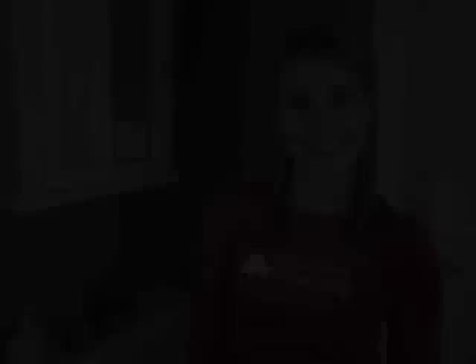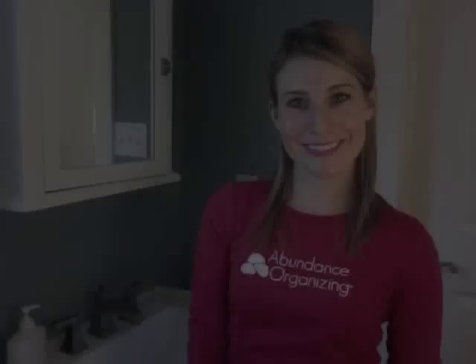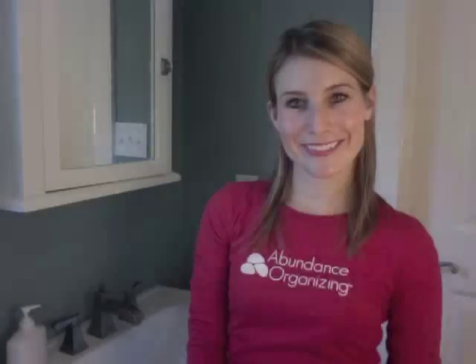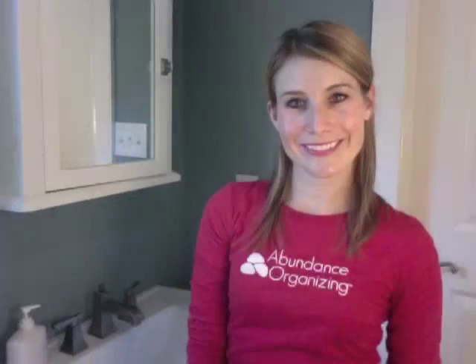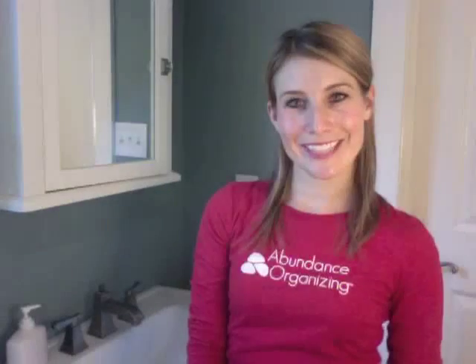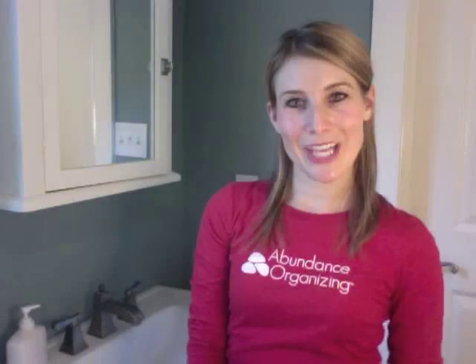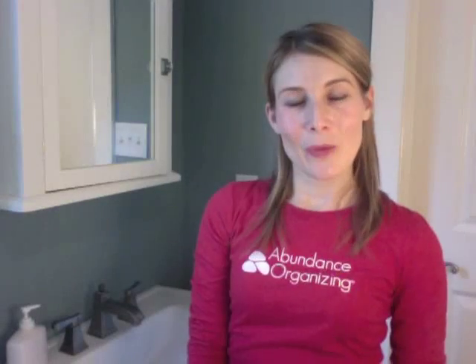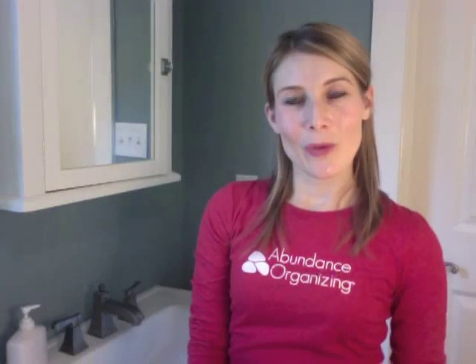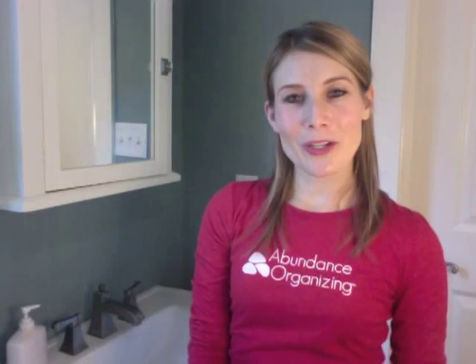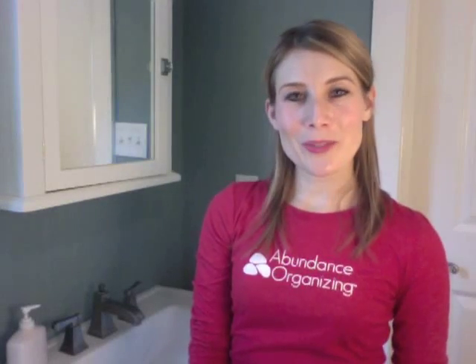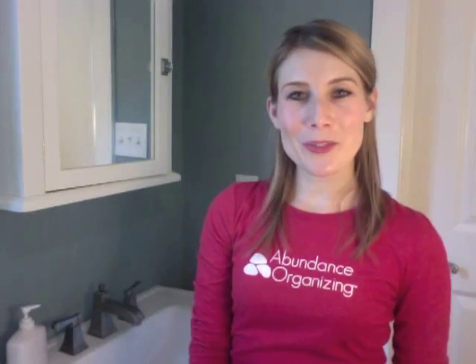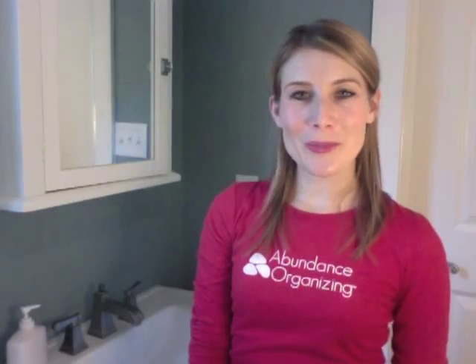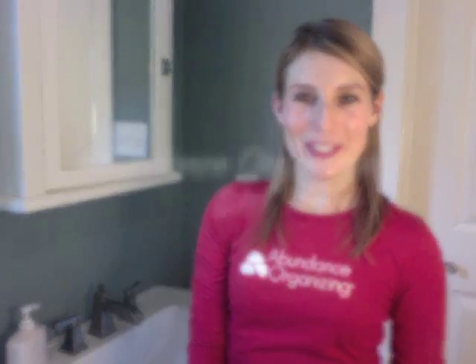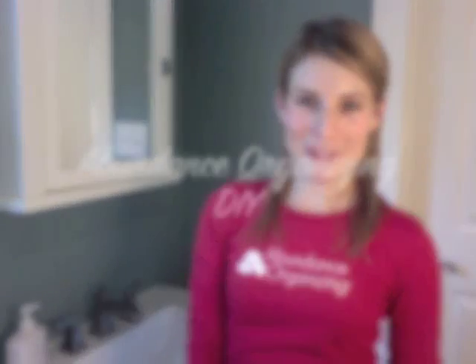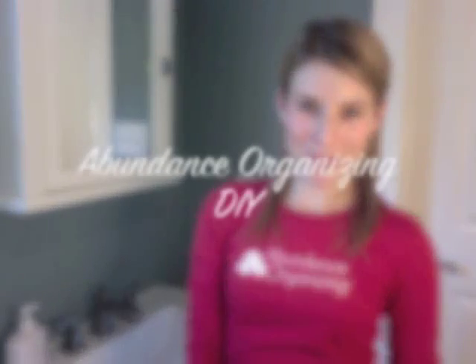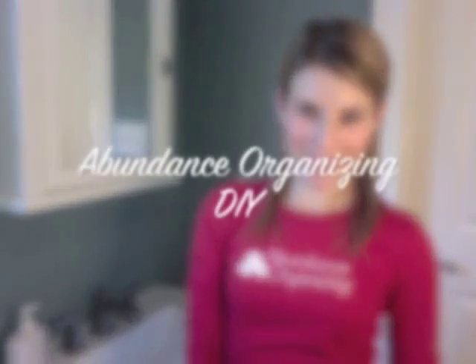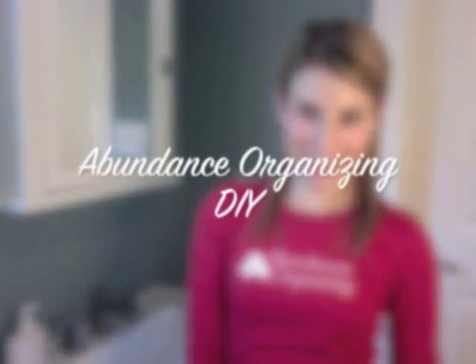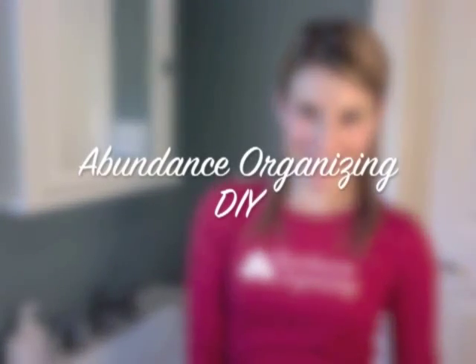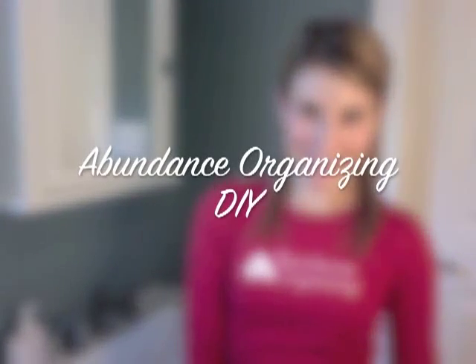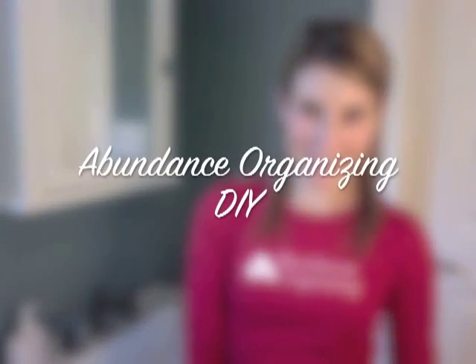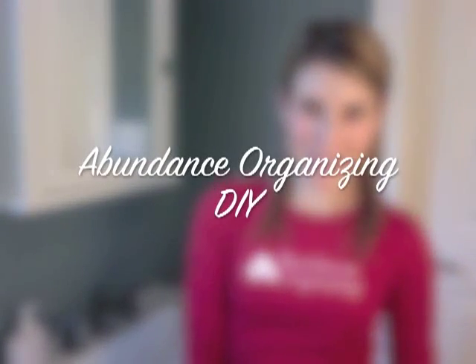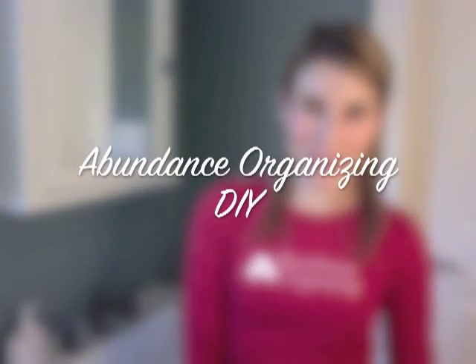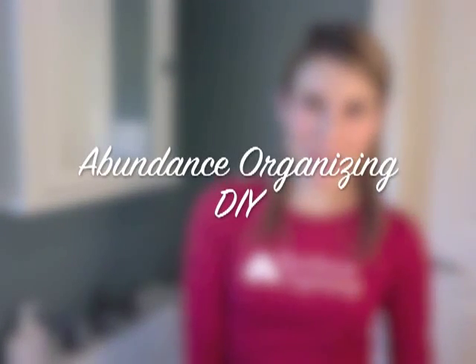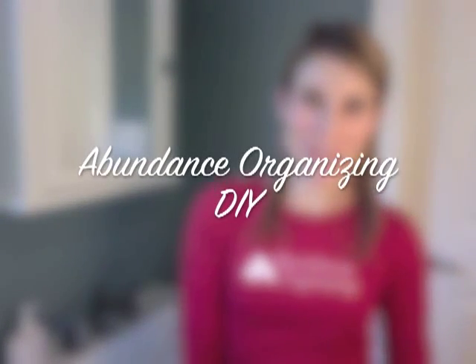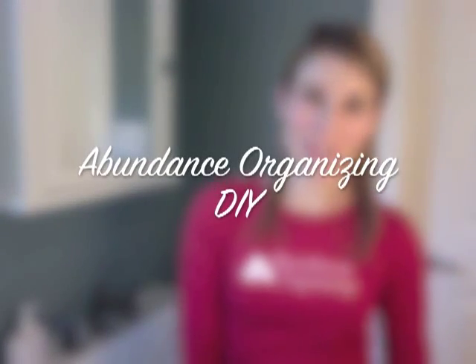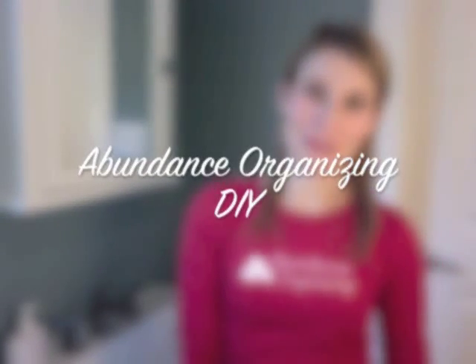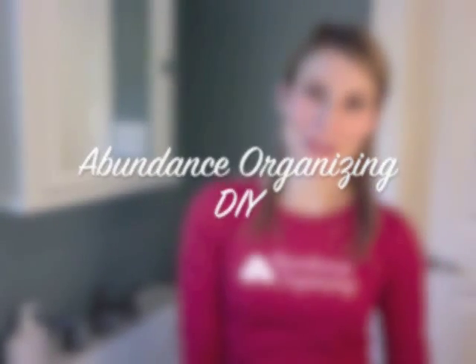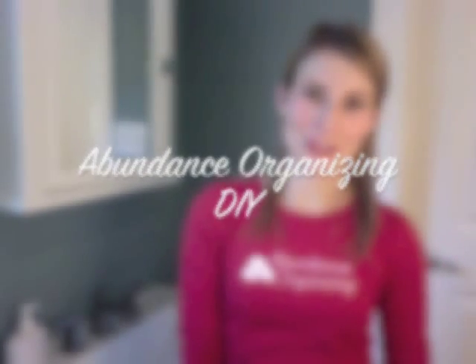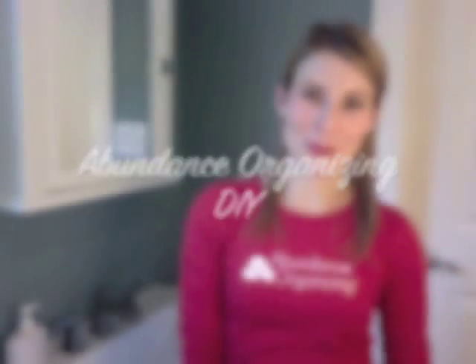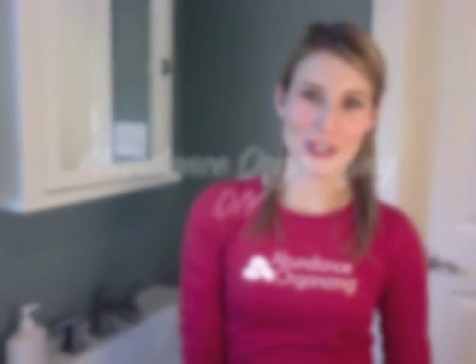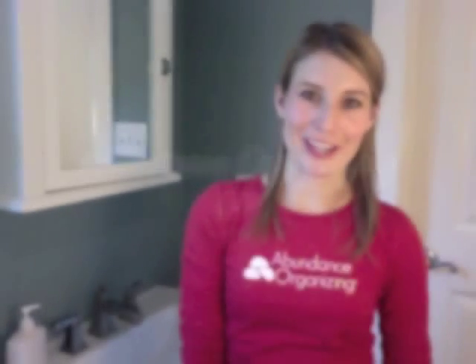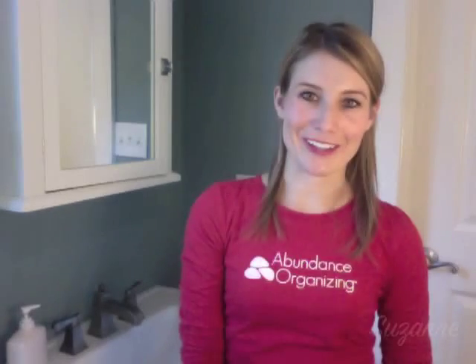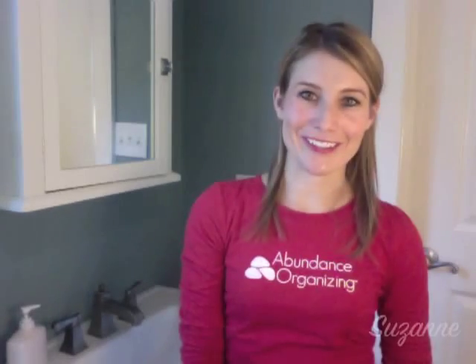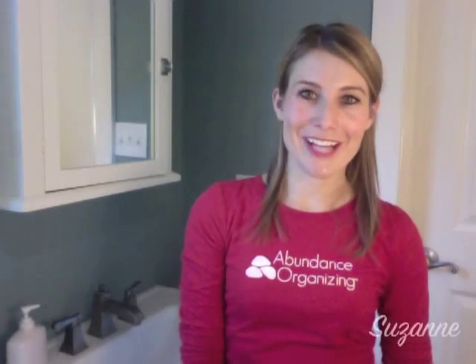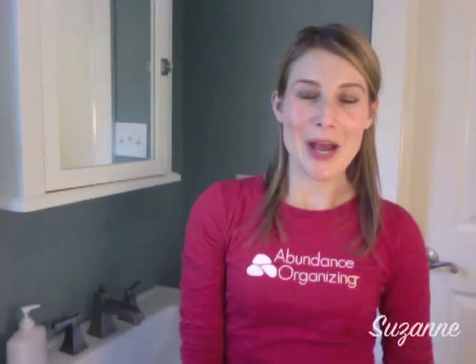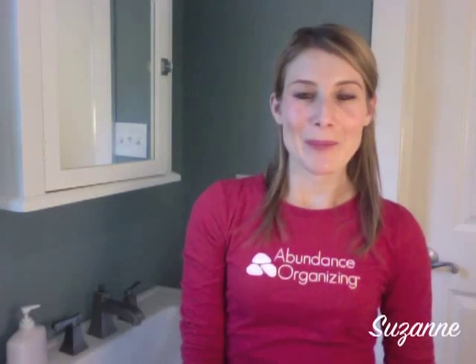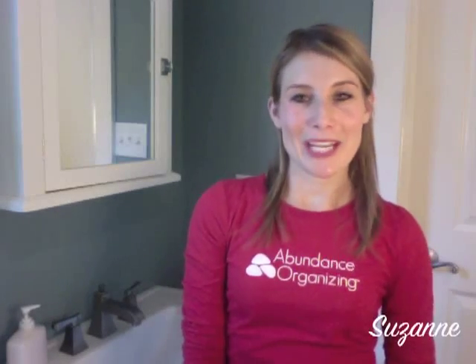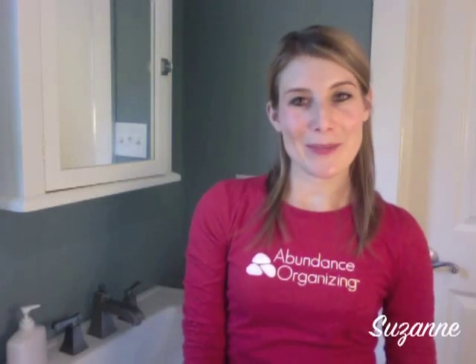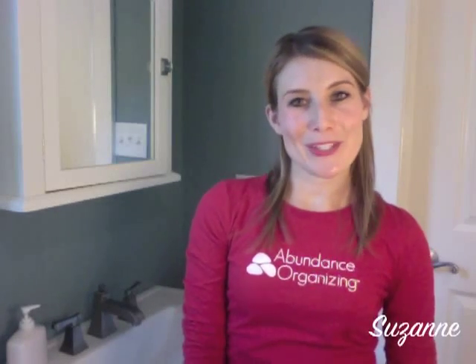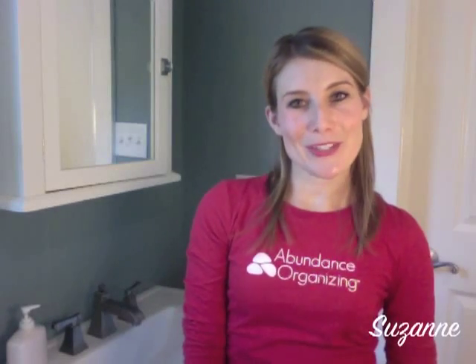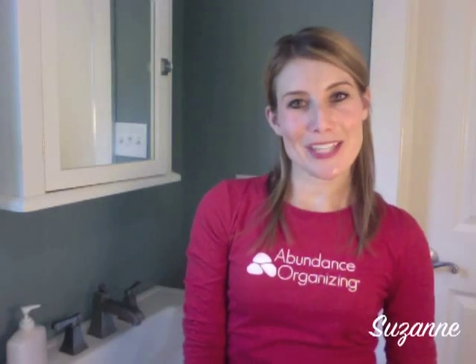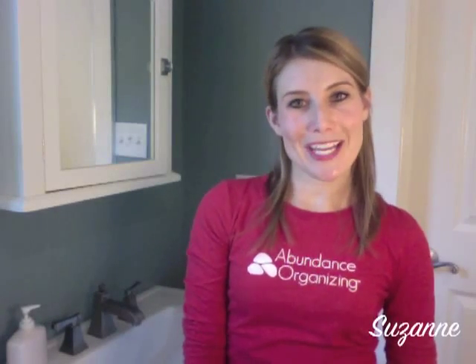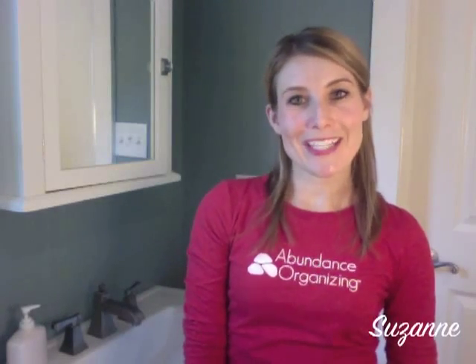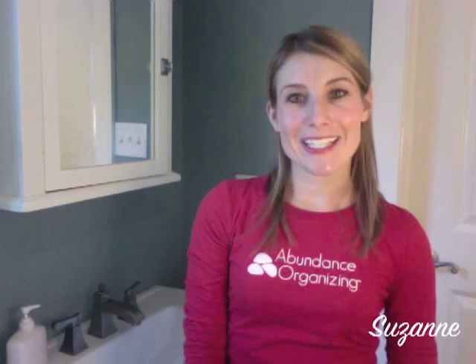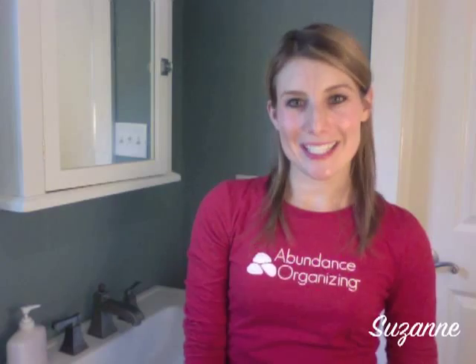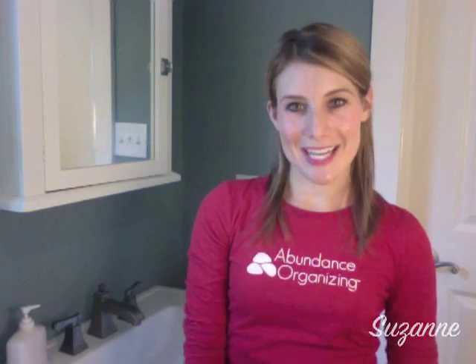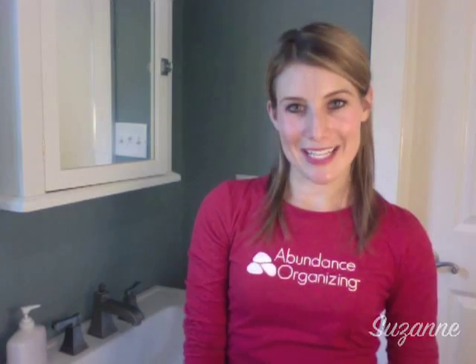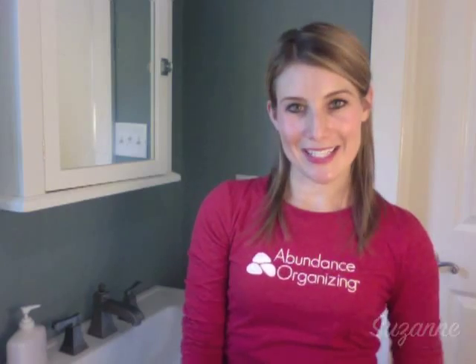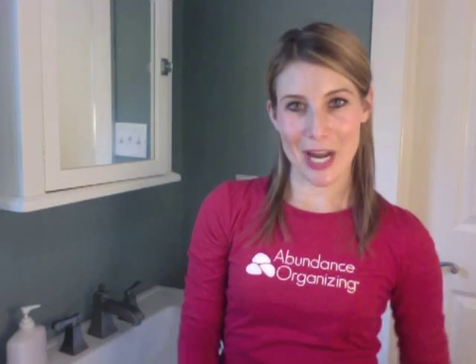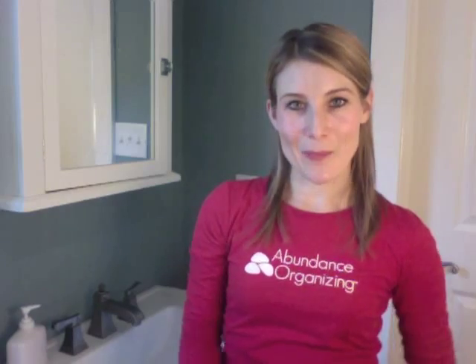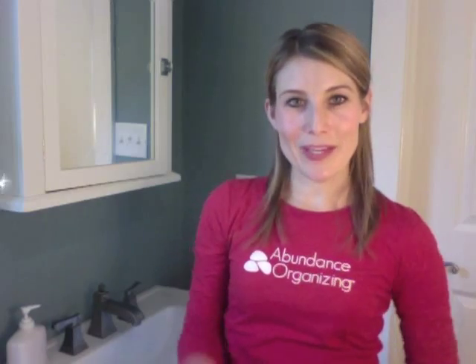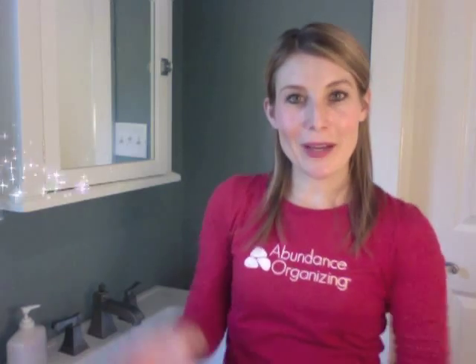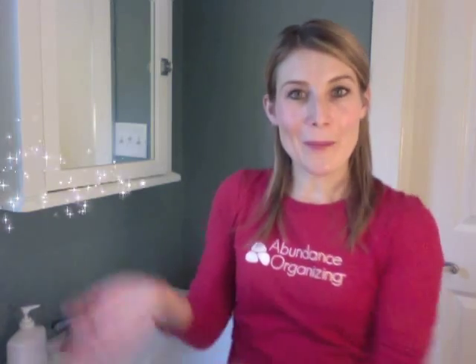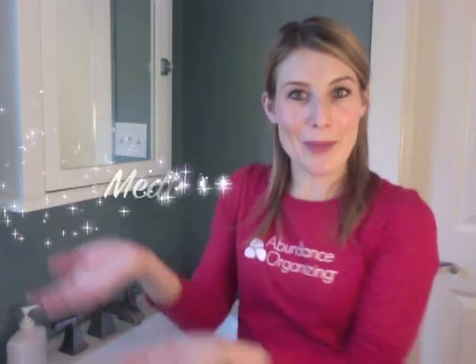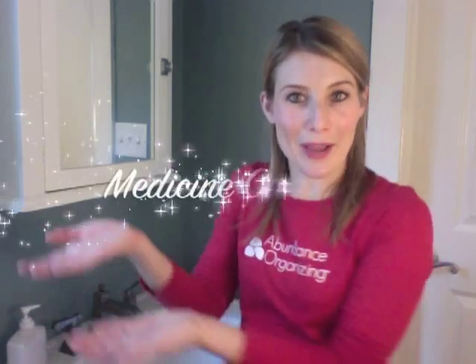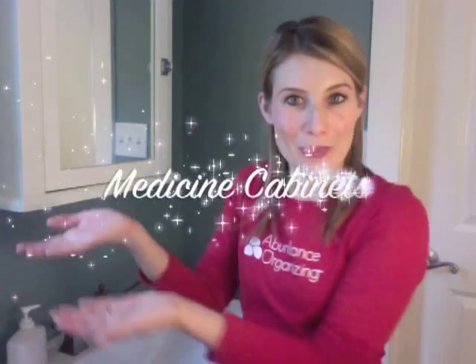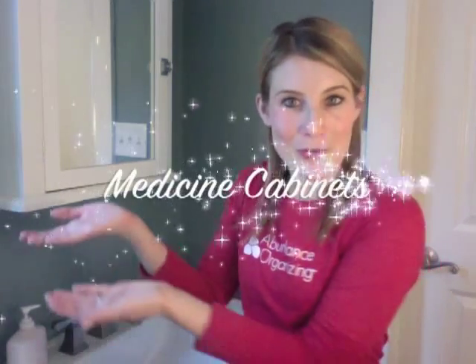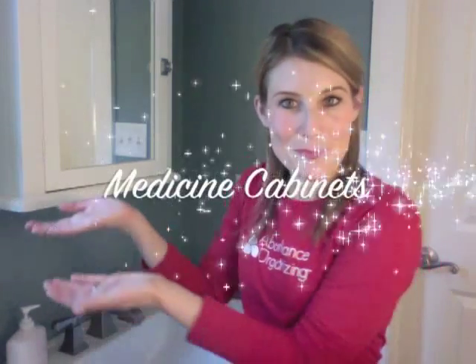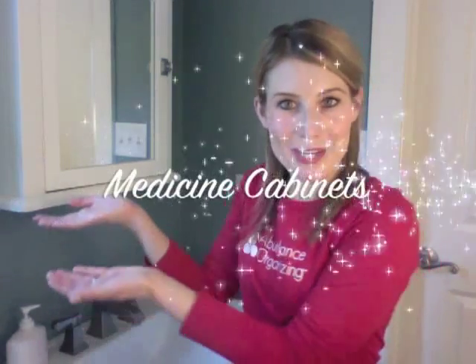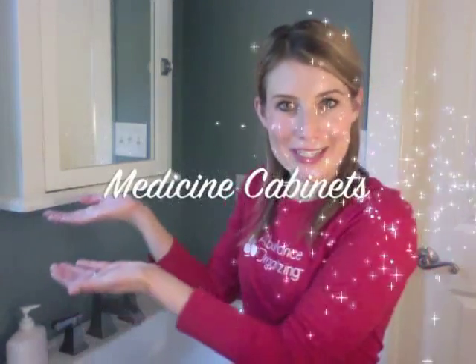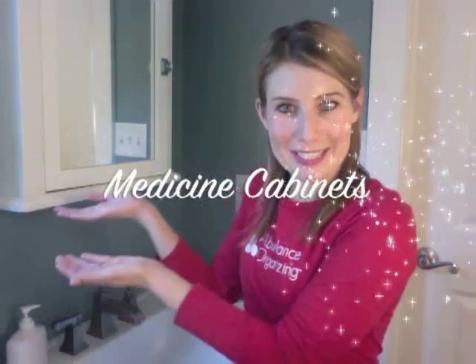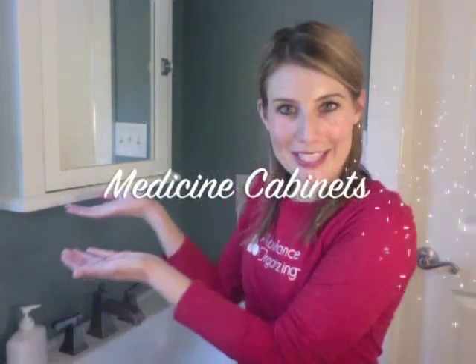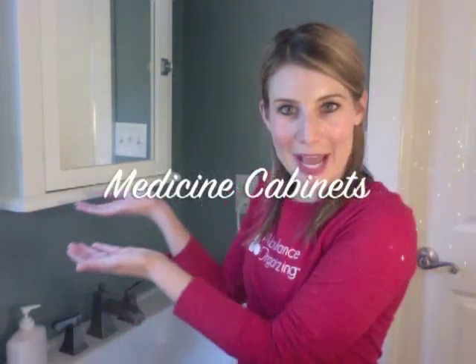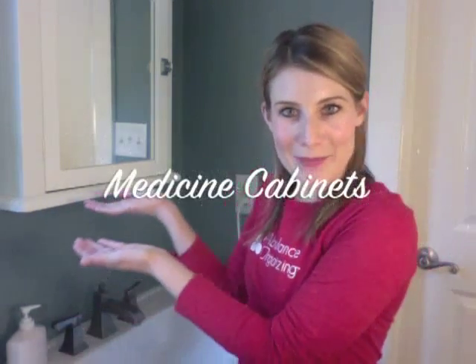Welcome to Abundance Organizing's do-it-yourself YouTube channel. My name is Suzanne and today's topic is bathroom medicine cabinets.